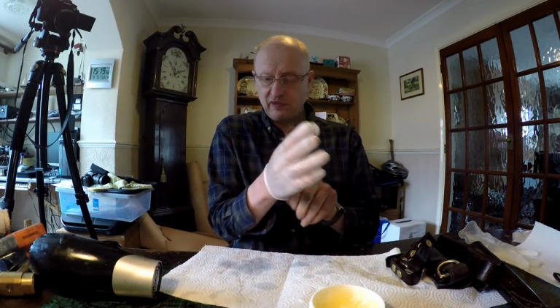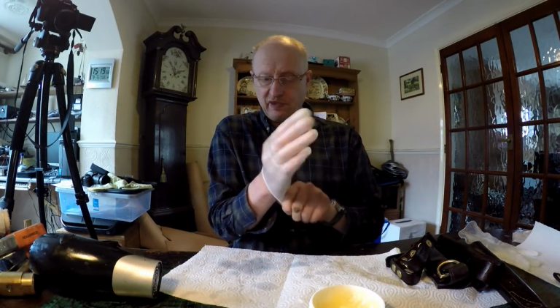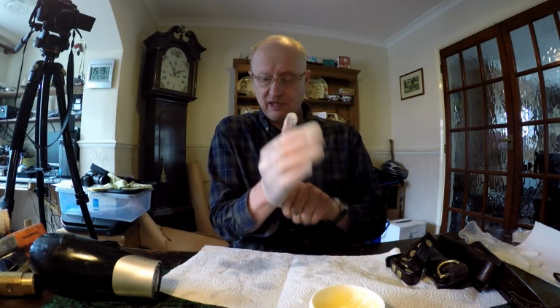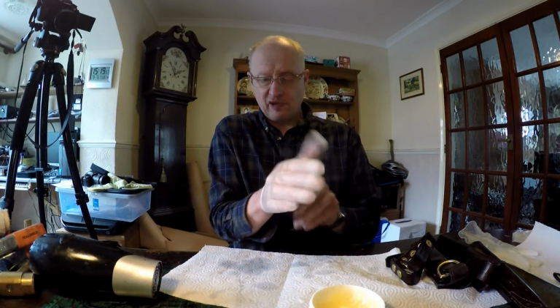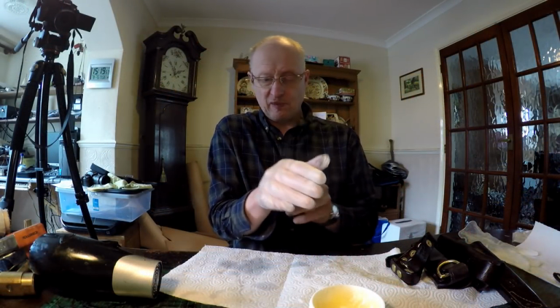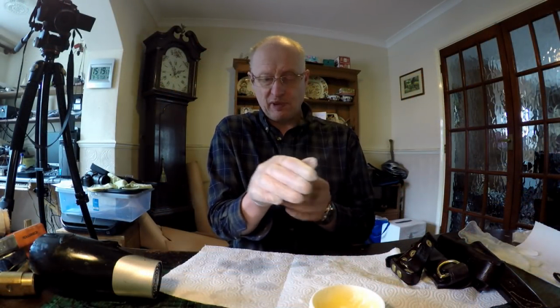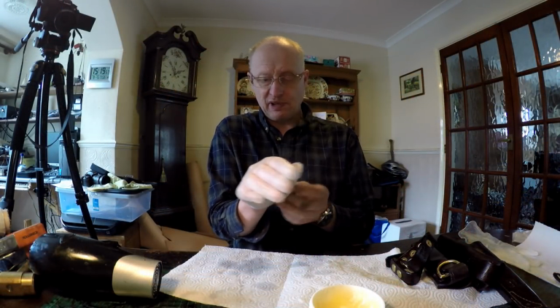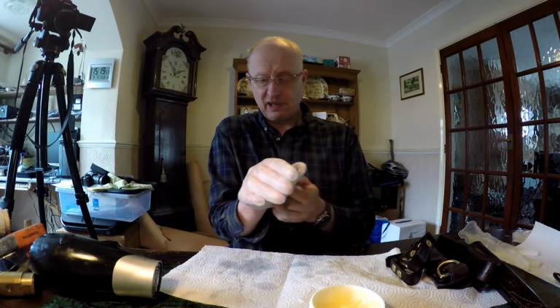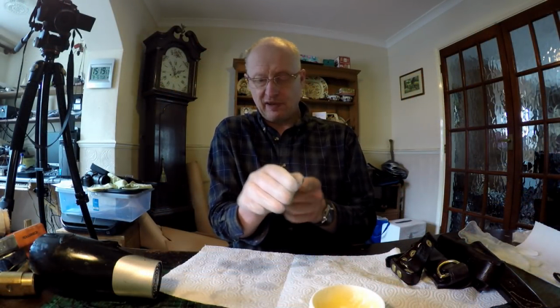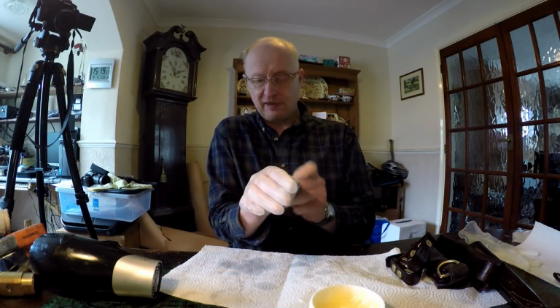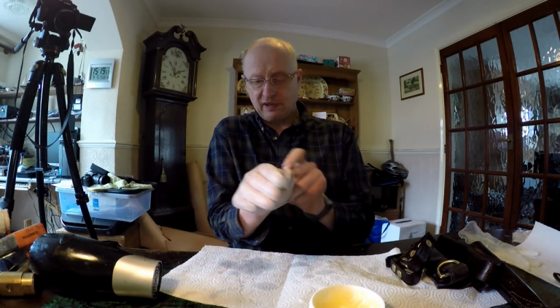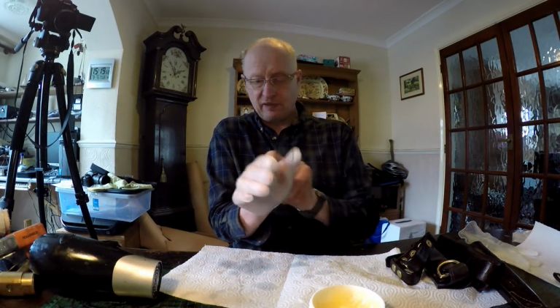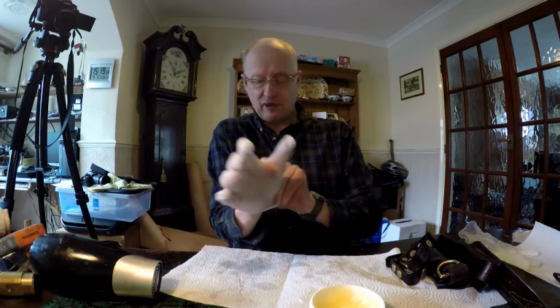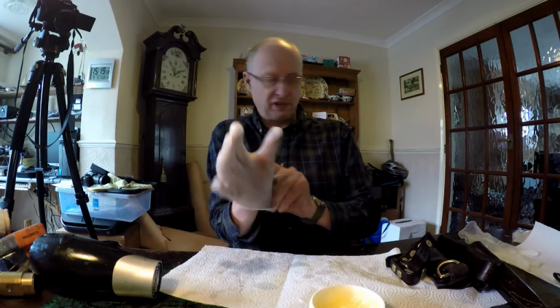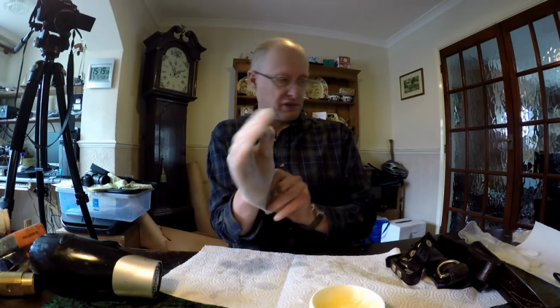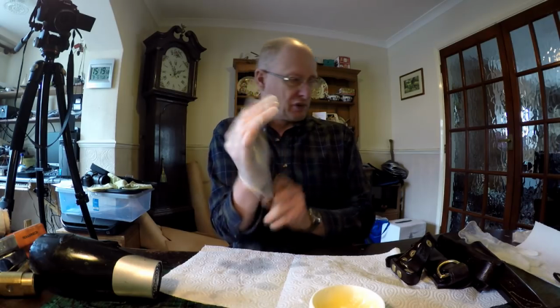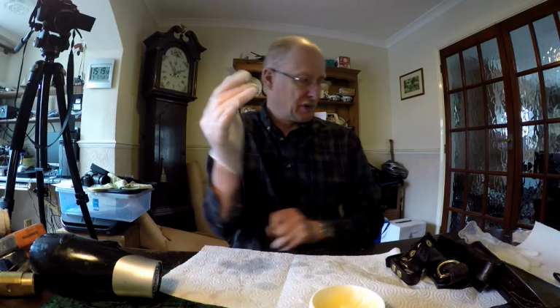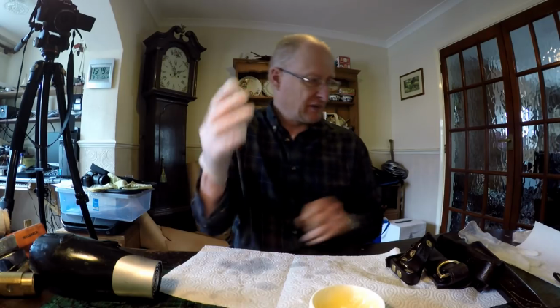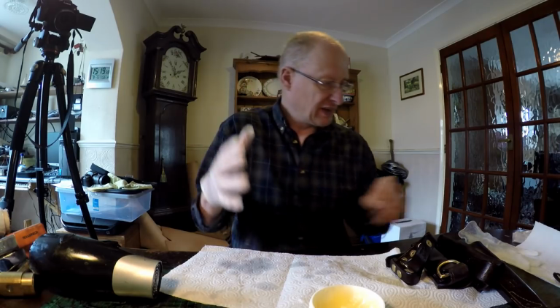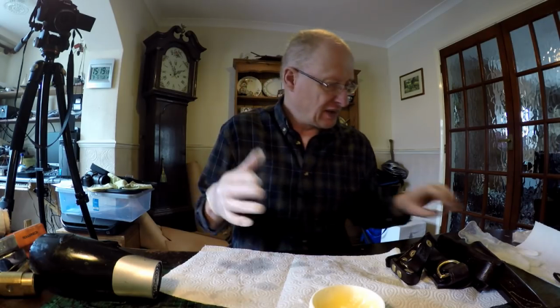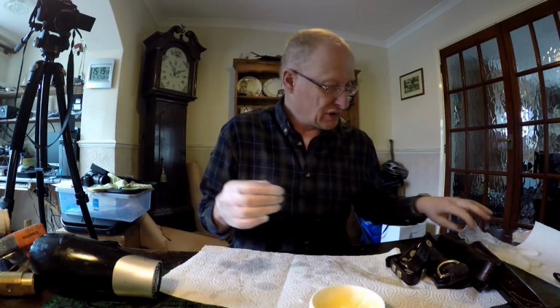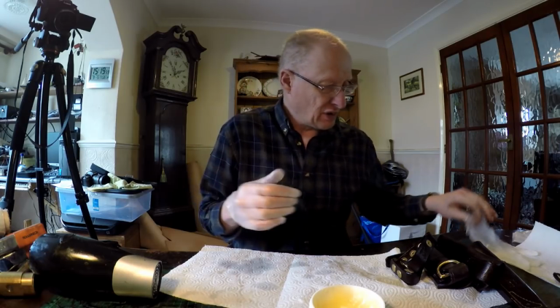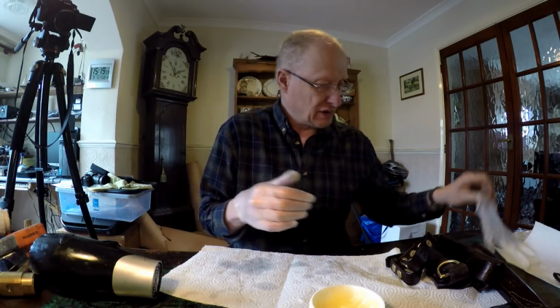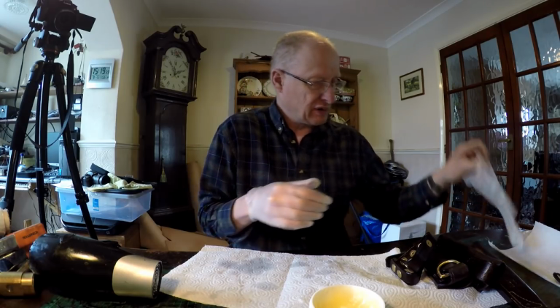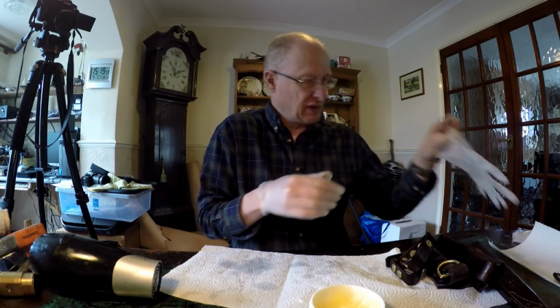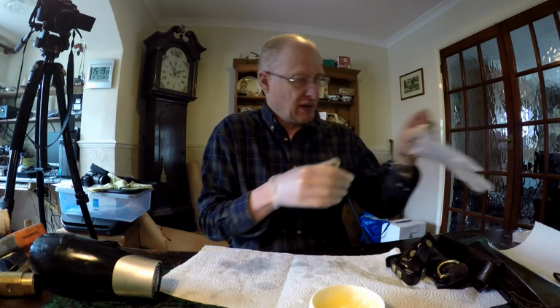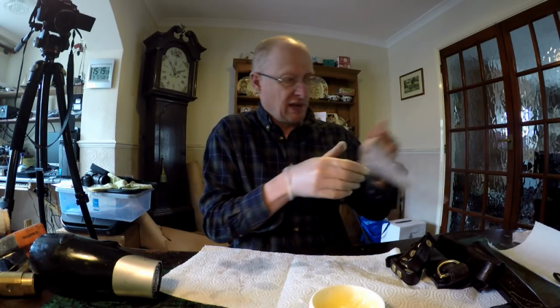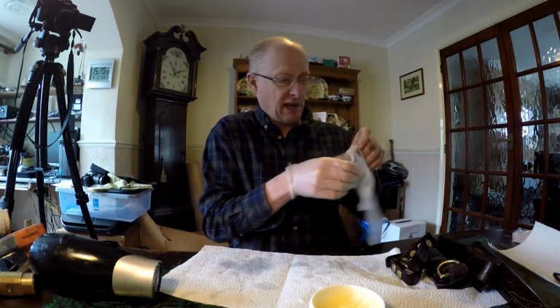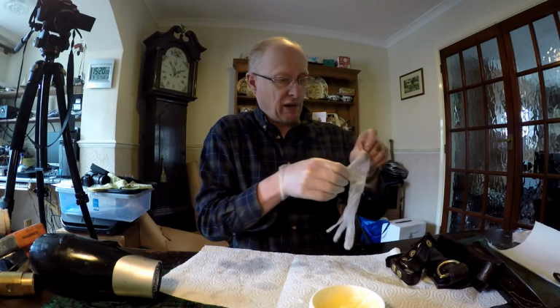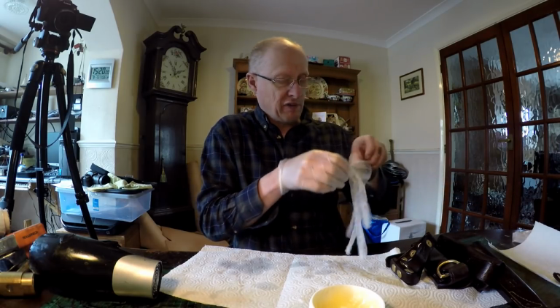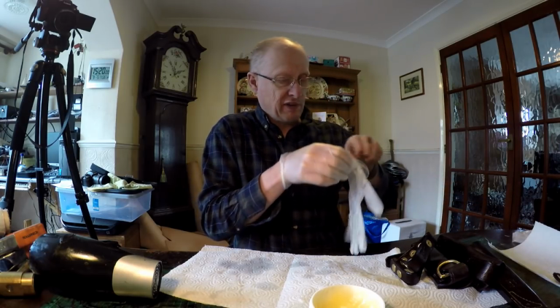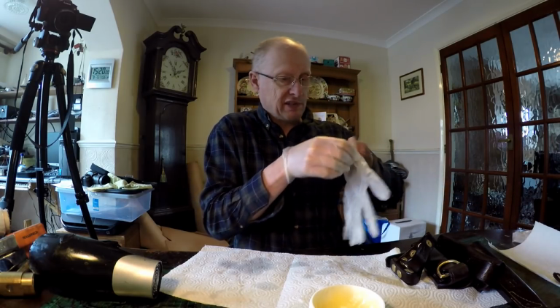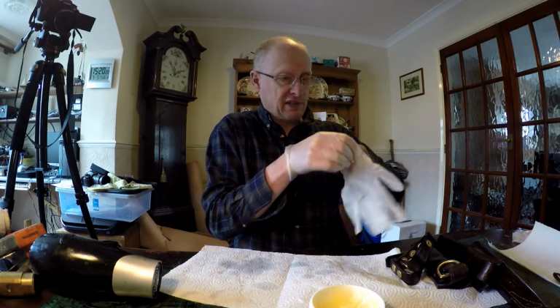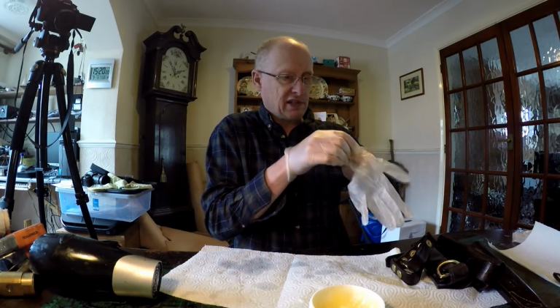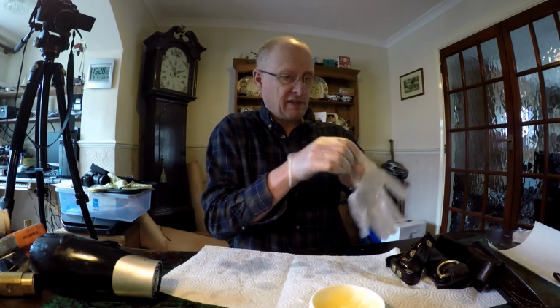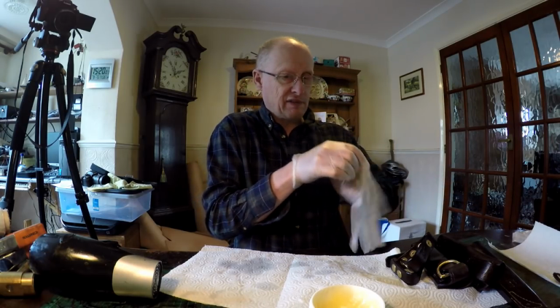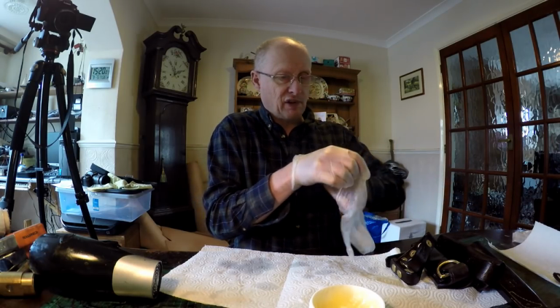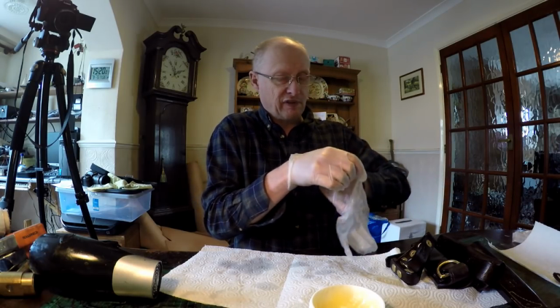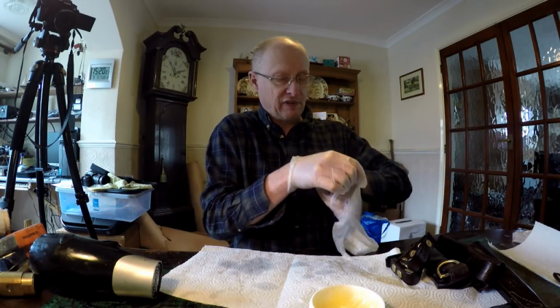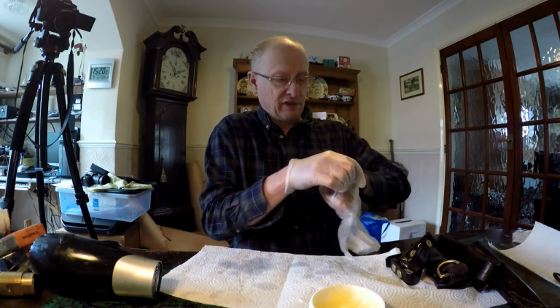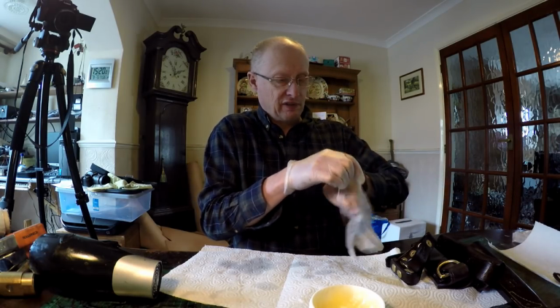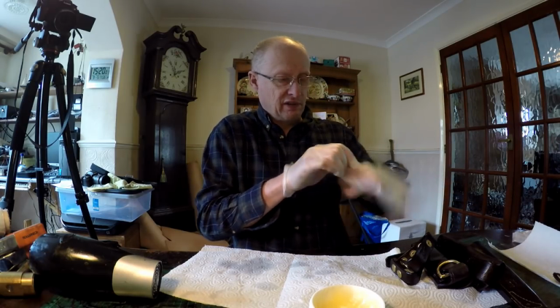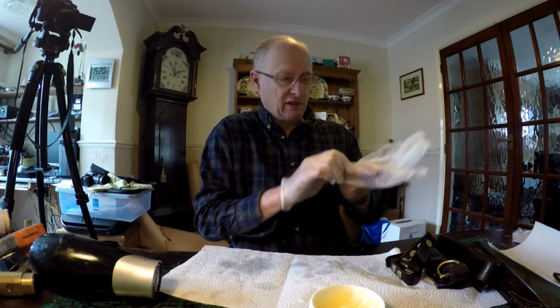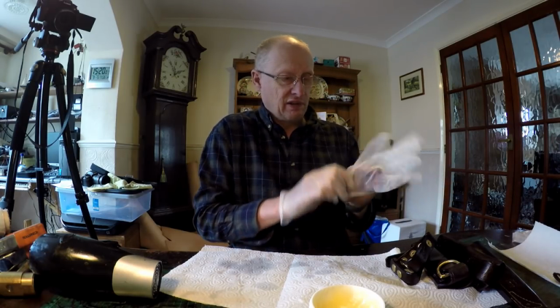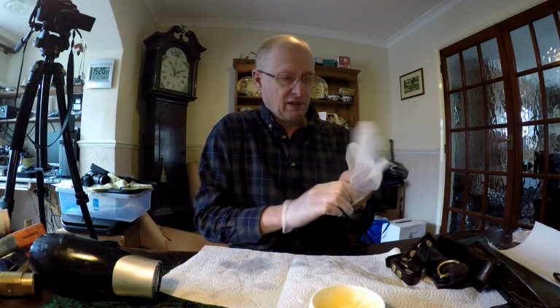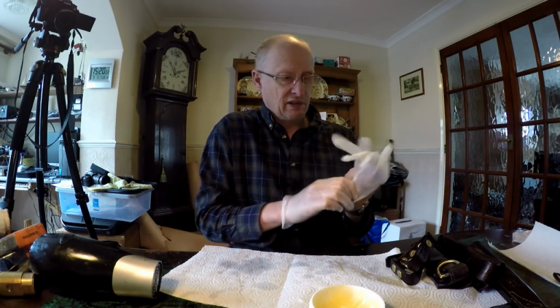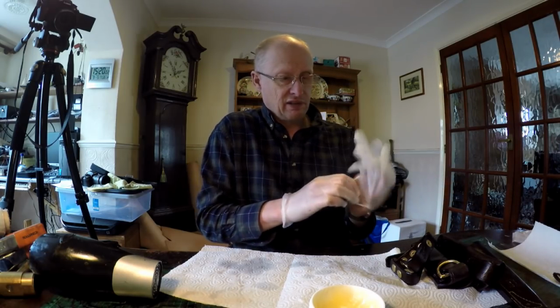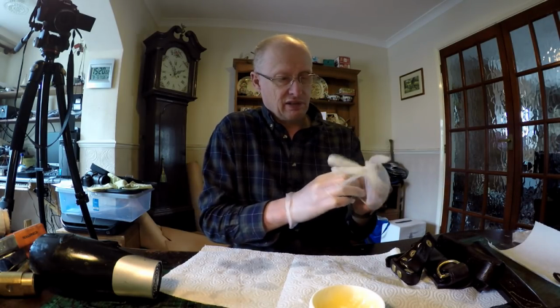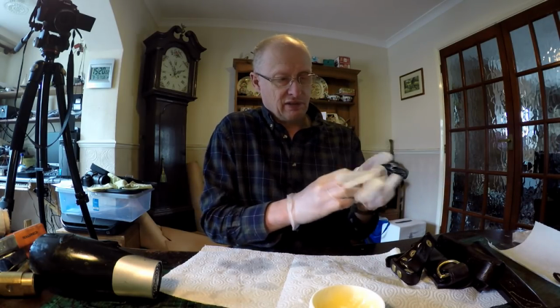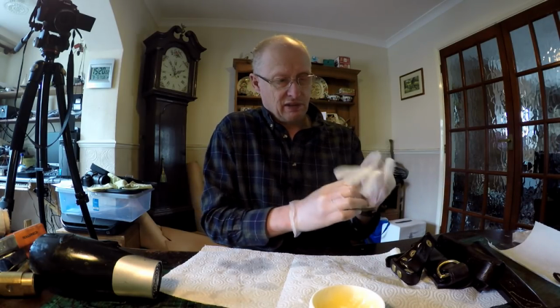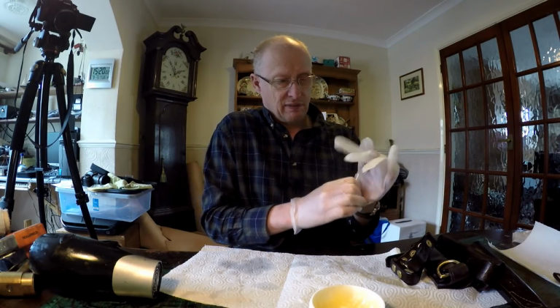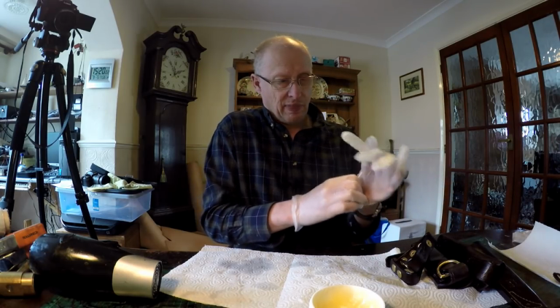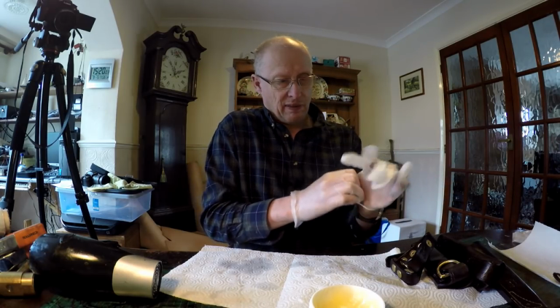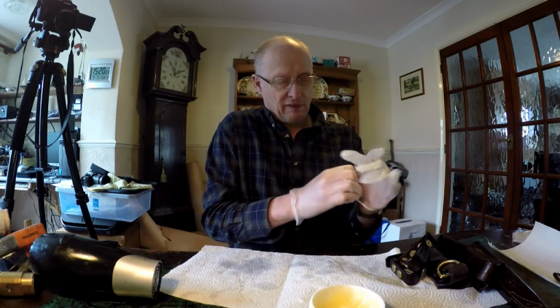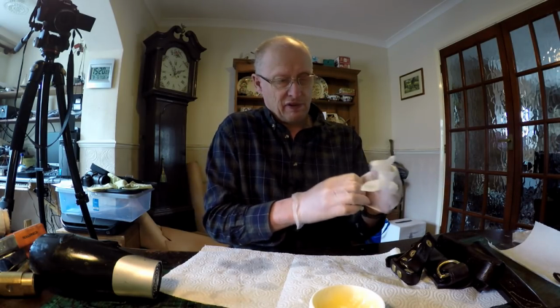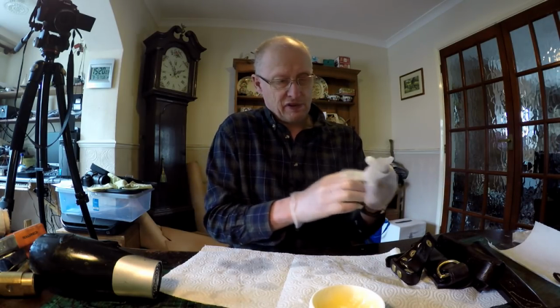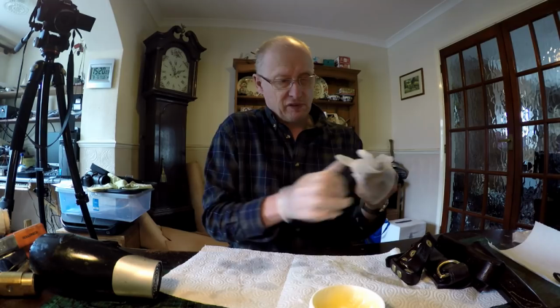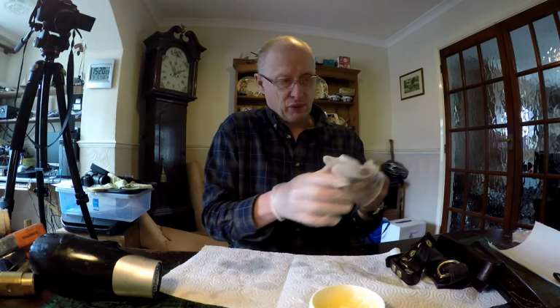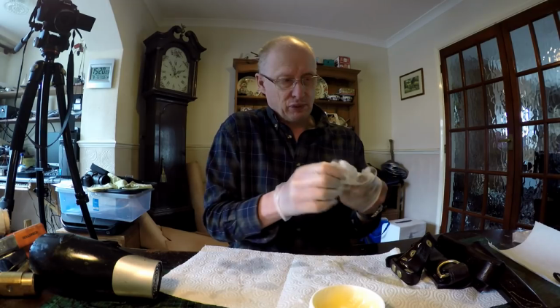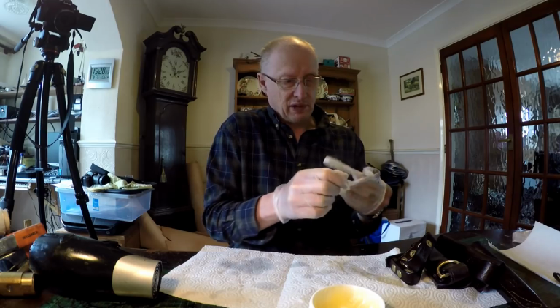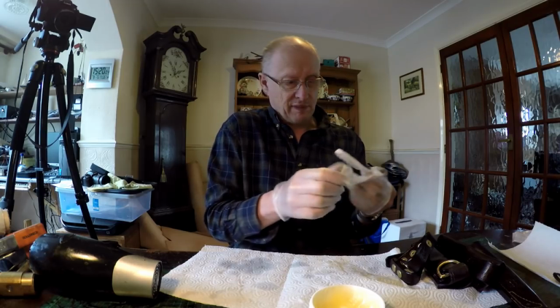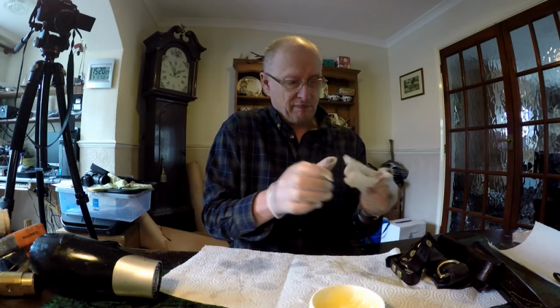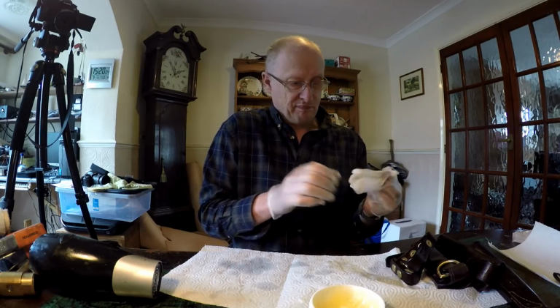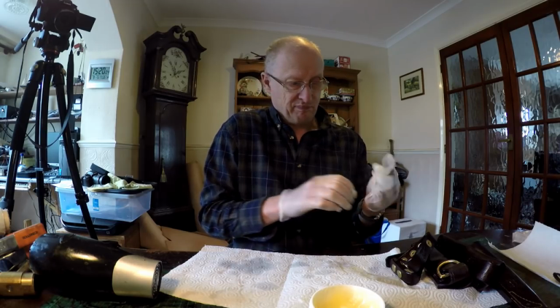I'll finish off my sheaths. I thought I'd just do a quick video showing you how I finish the sheaths off.